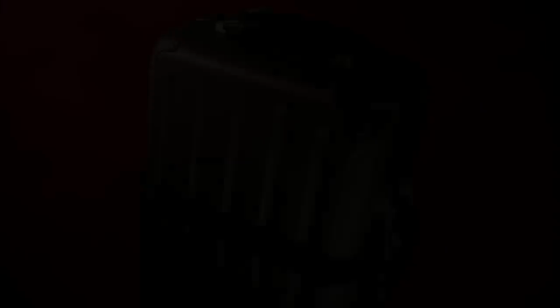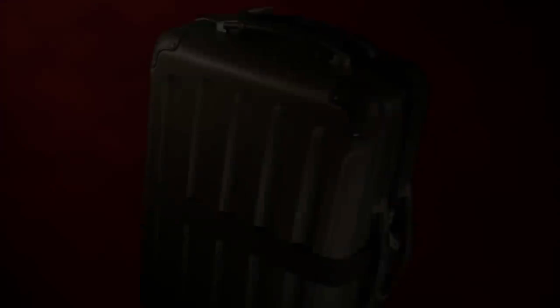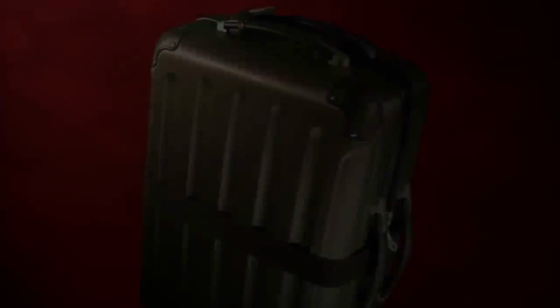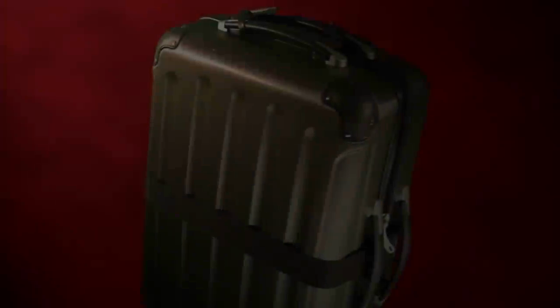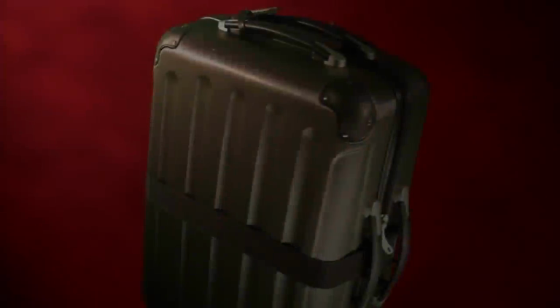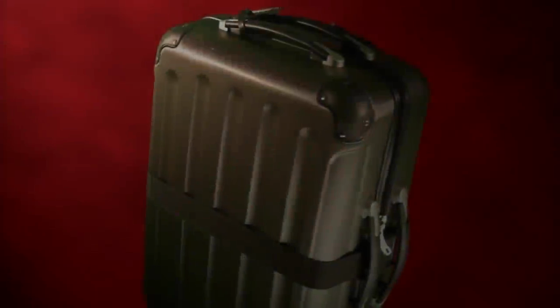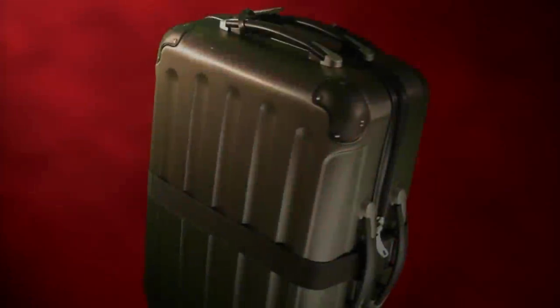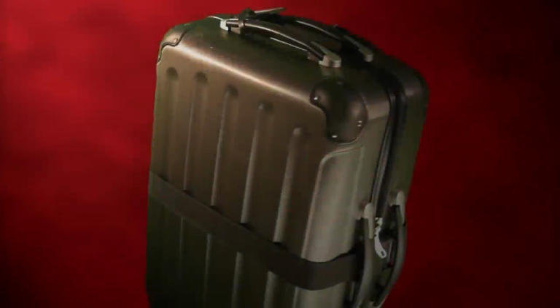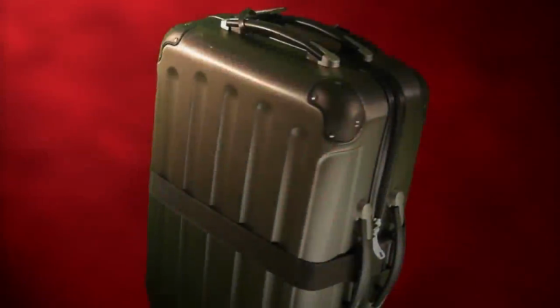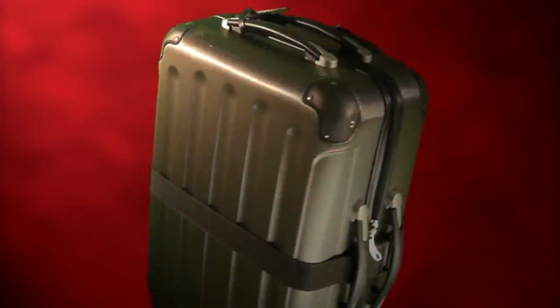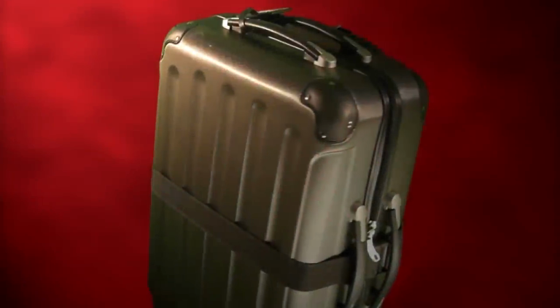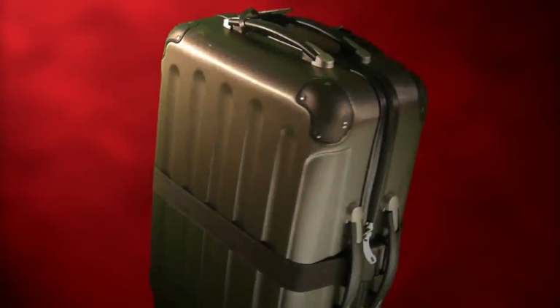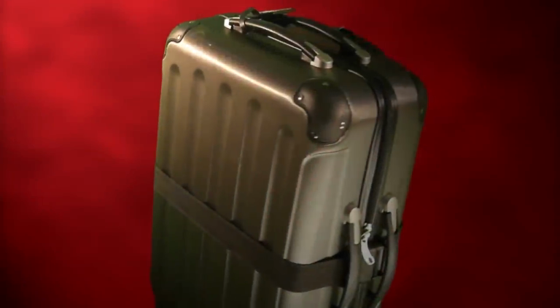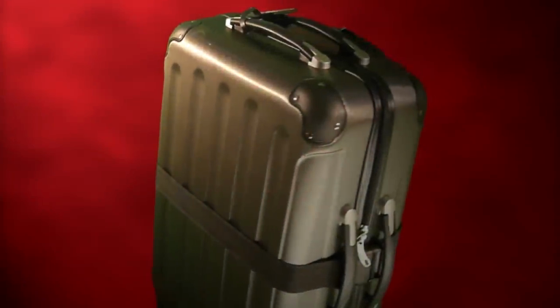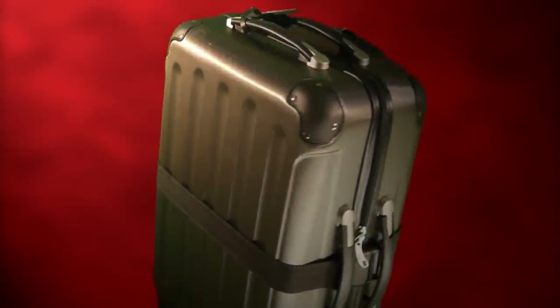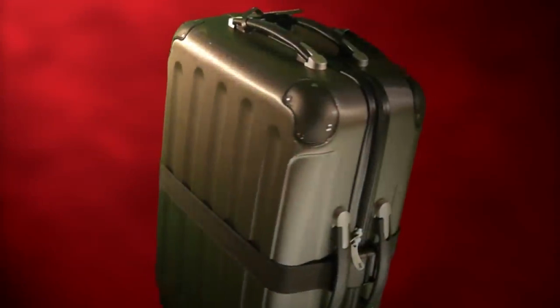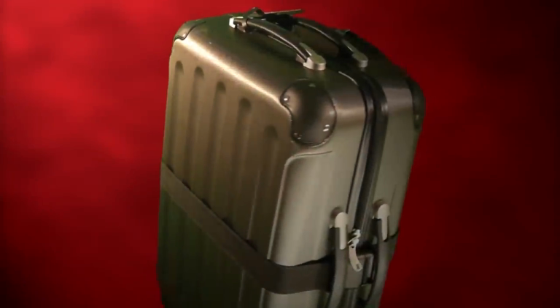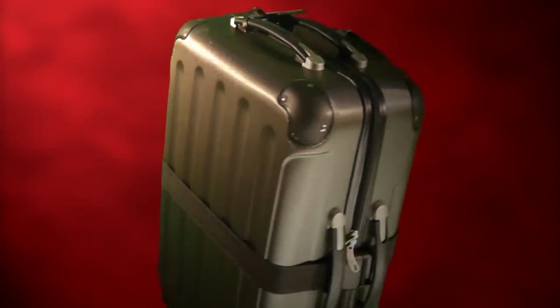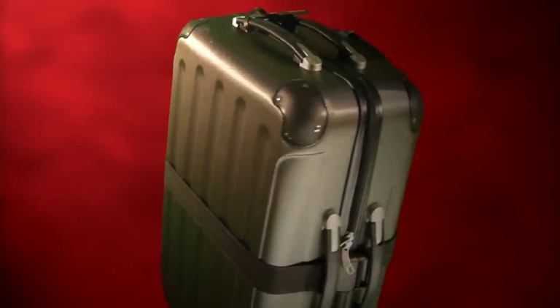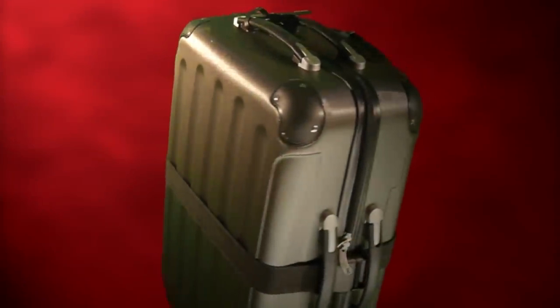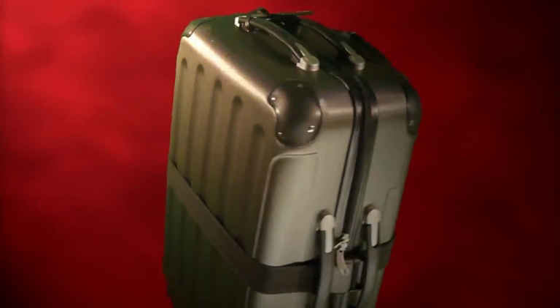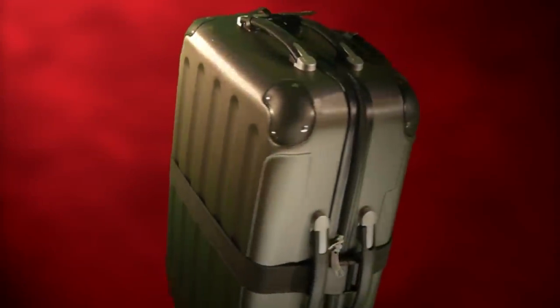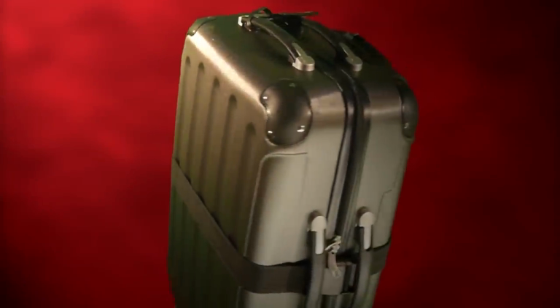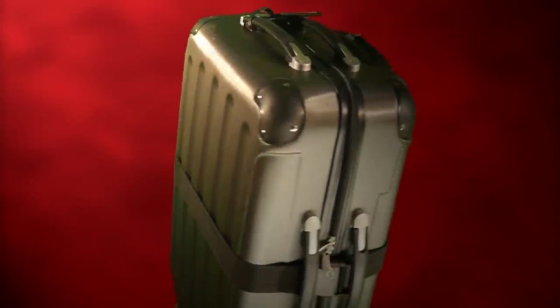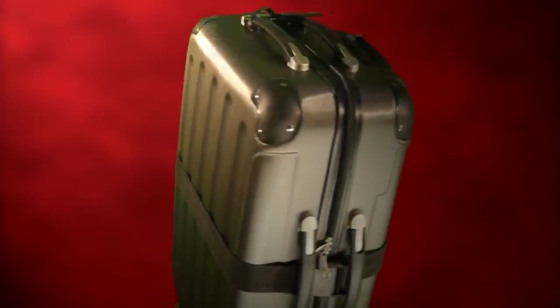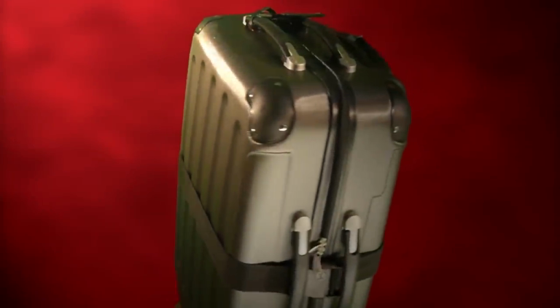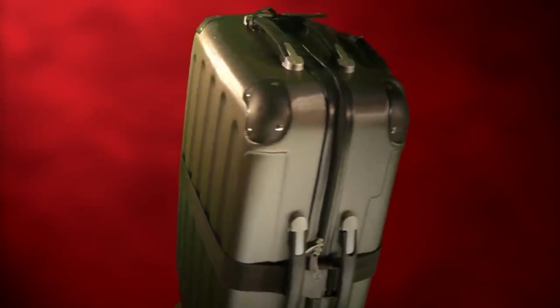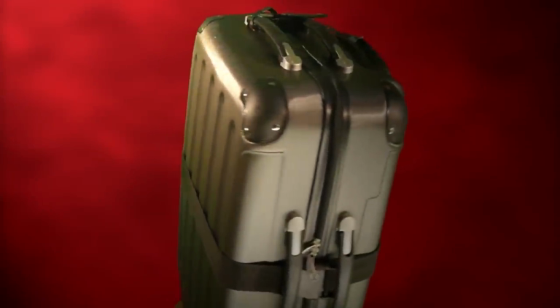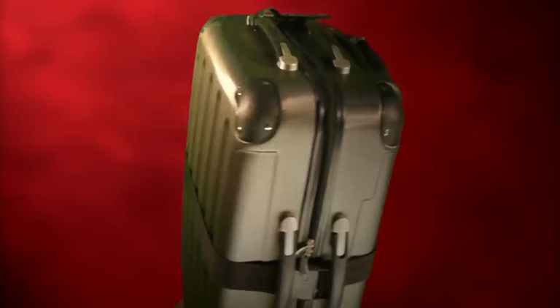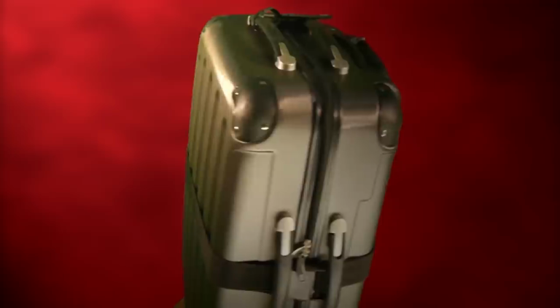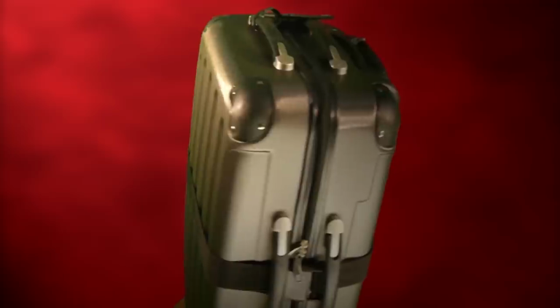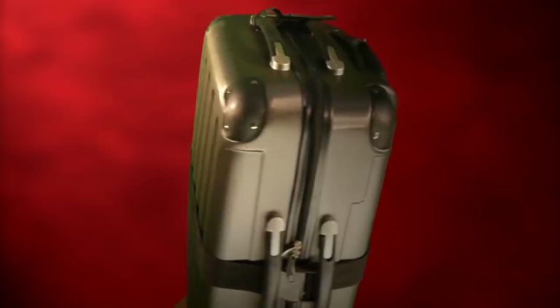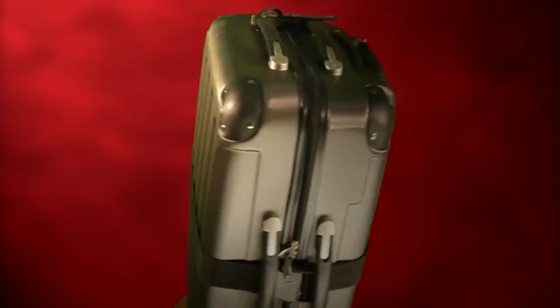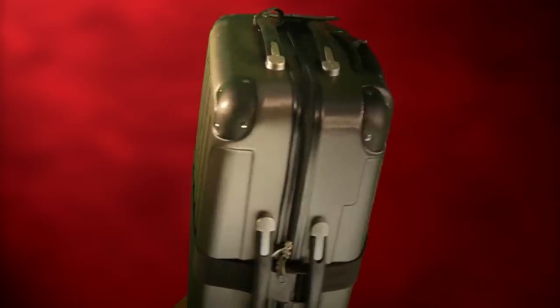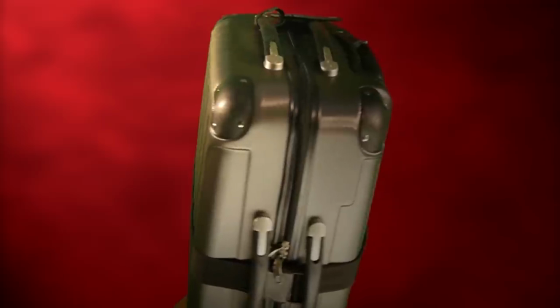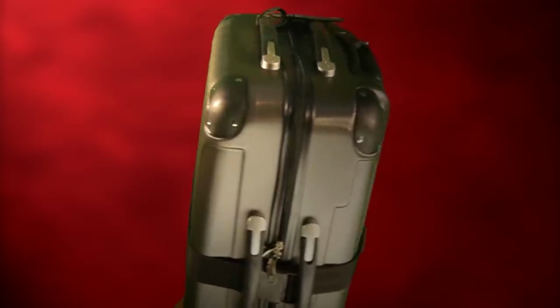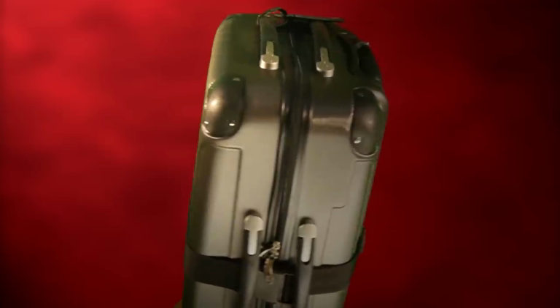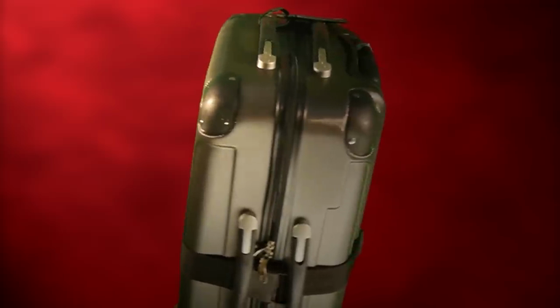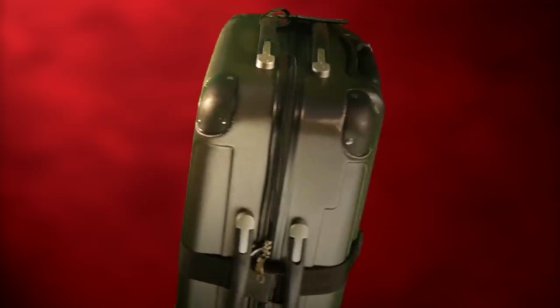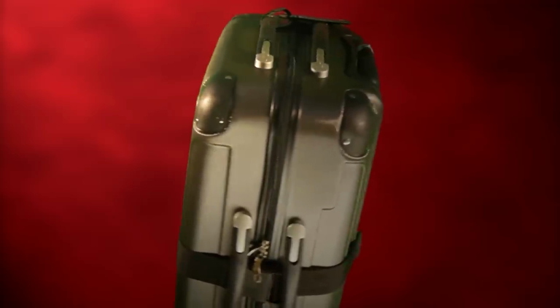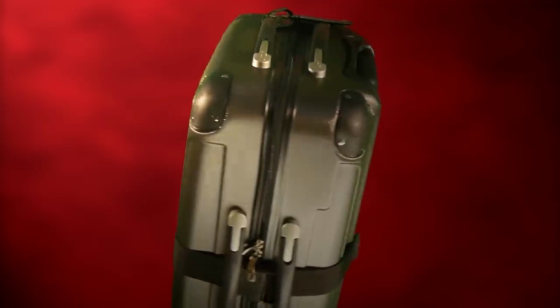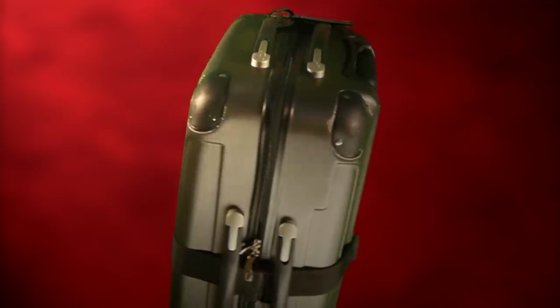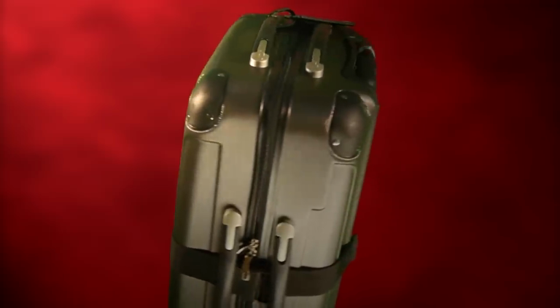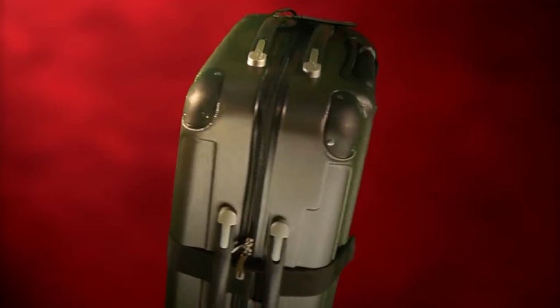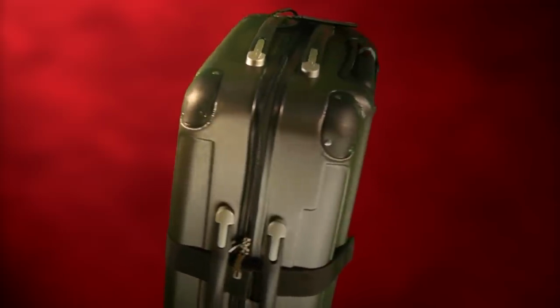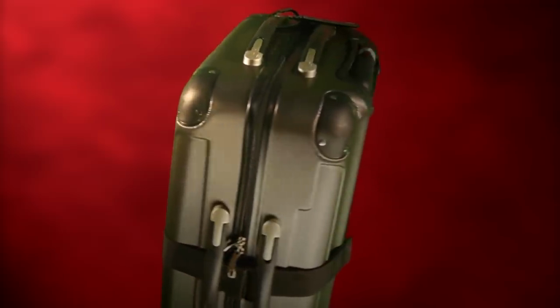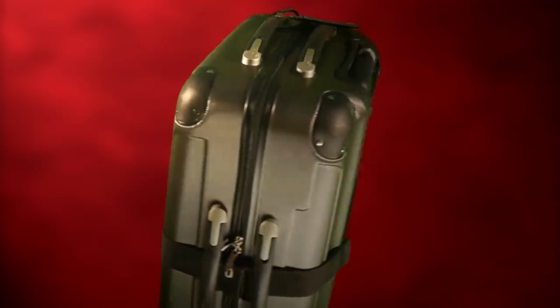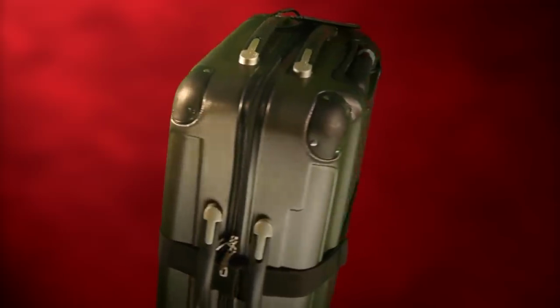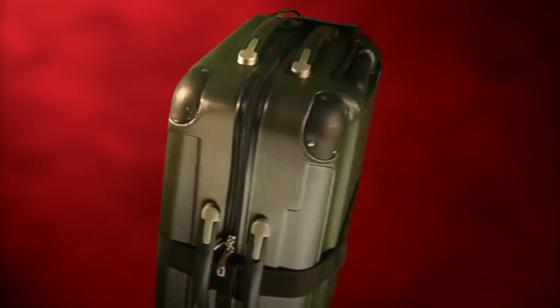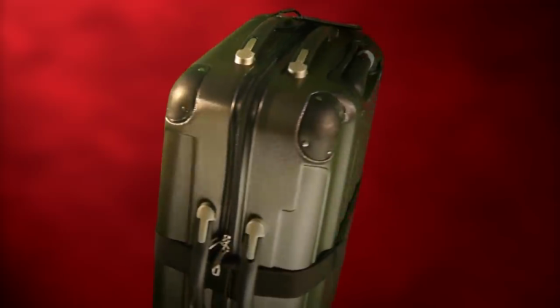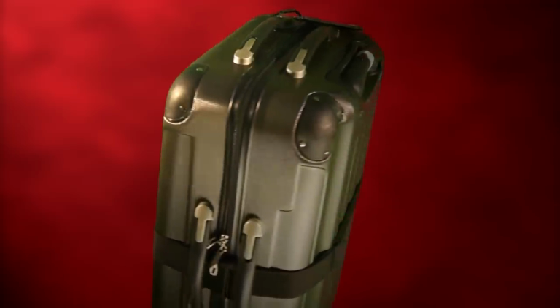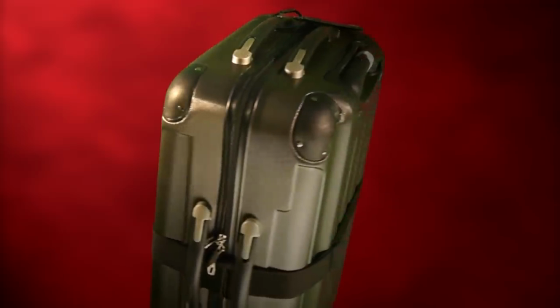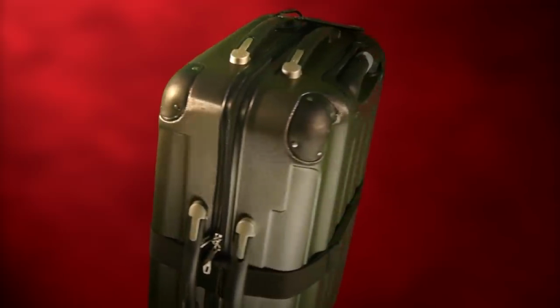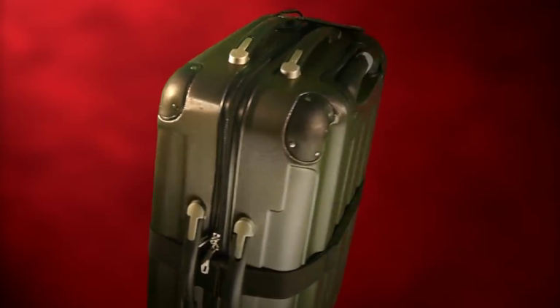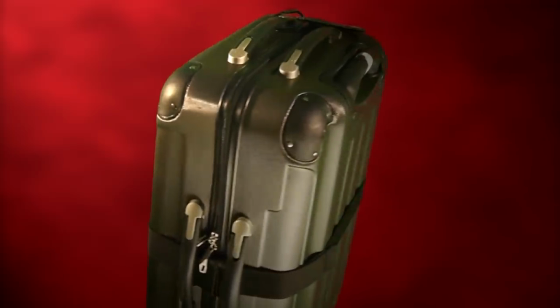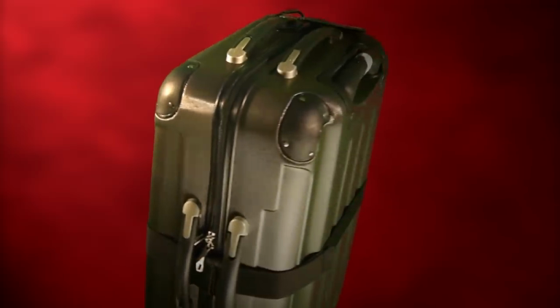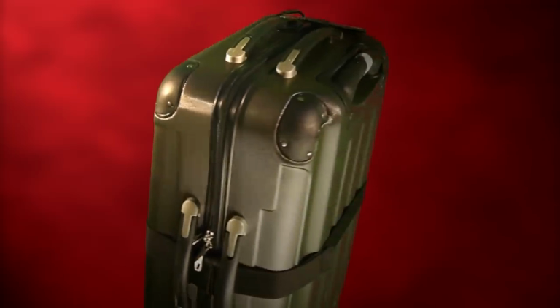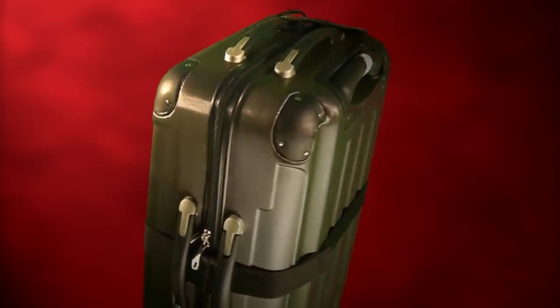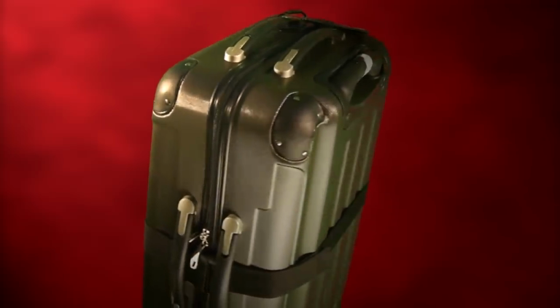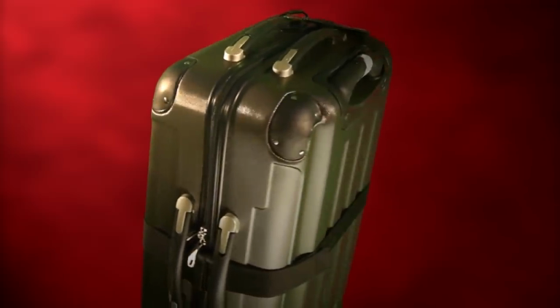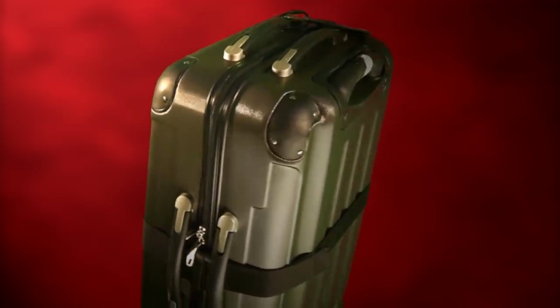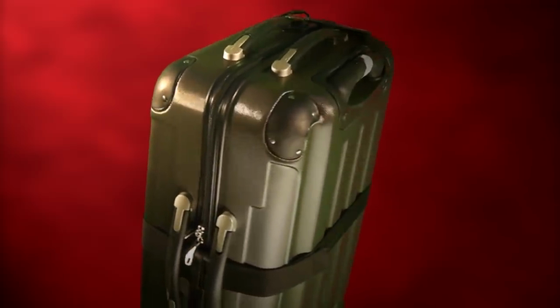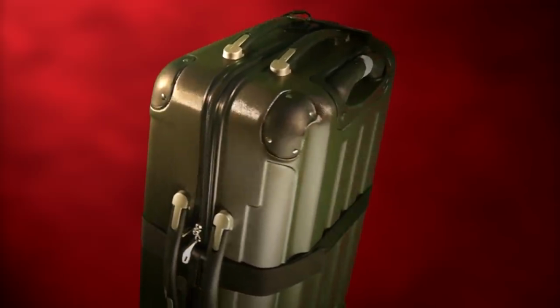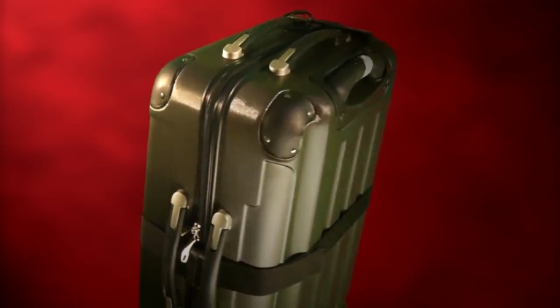Introducing the revolutionary Vingard Valise from Wine Accessories Maven, Mr. Barry Wax.